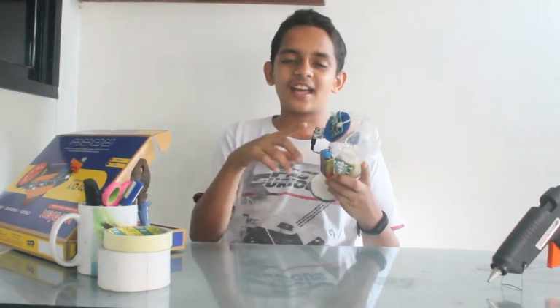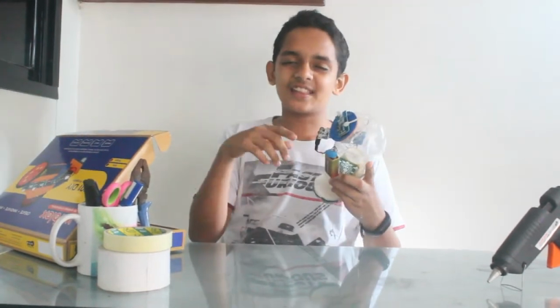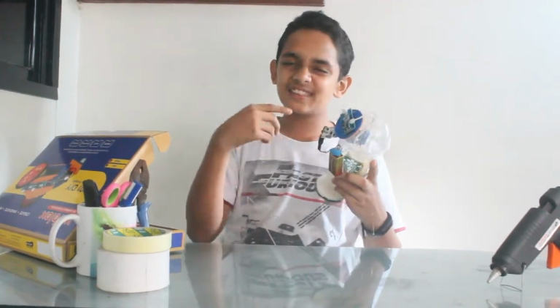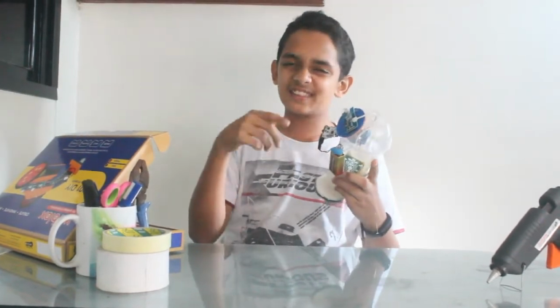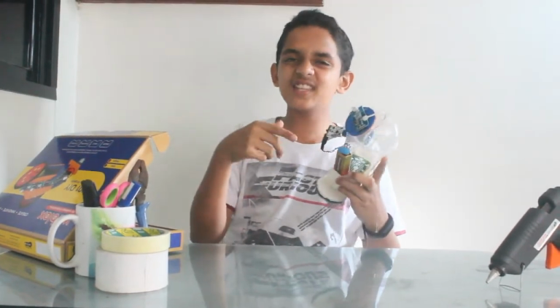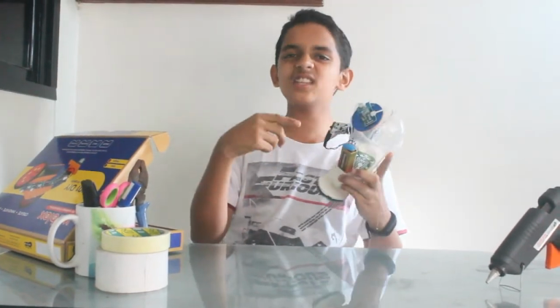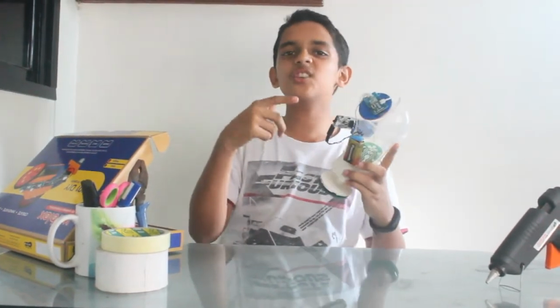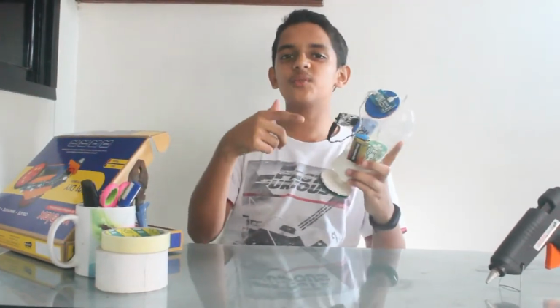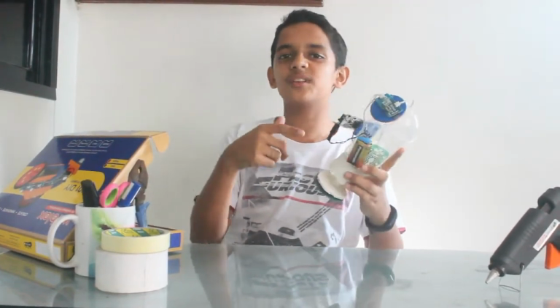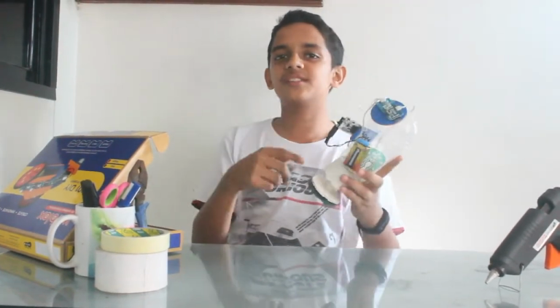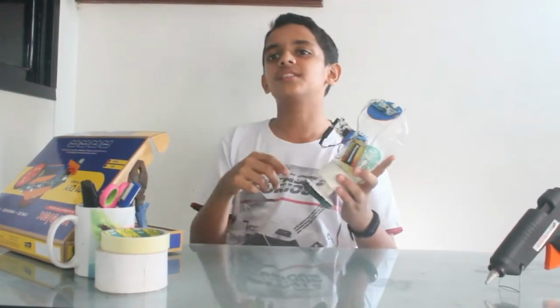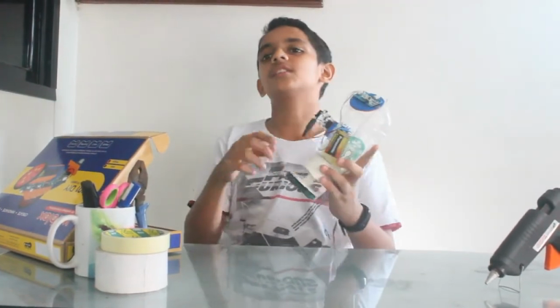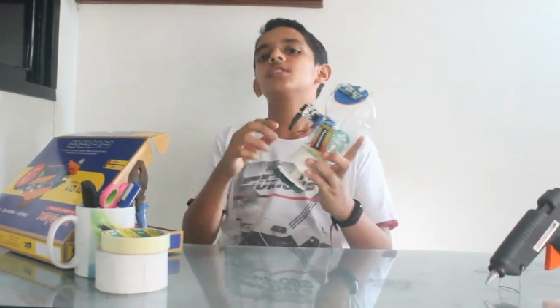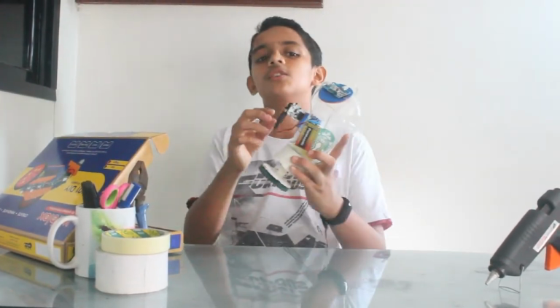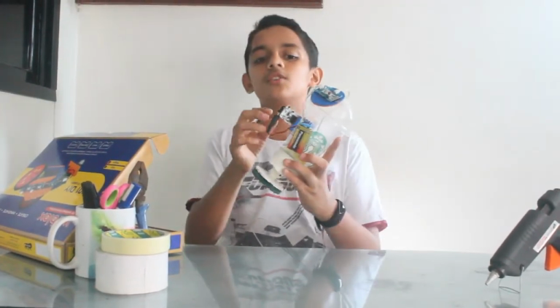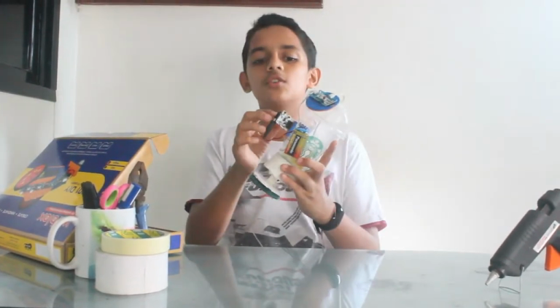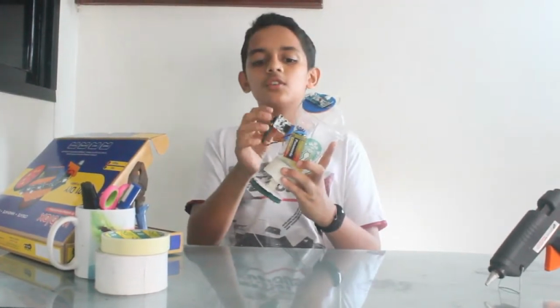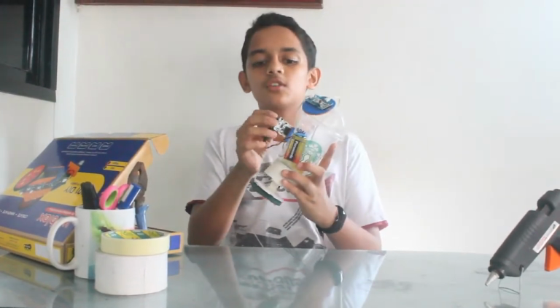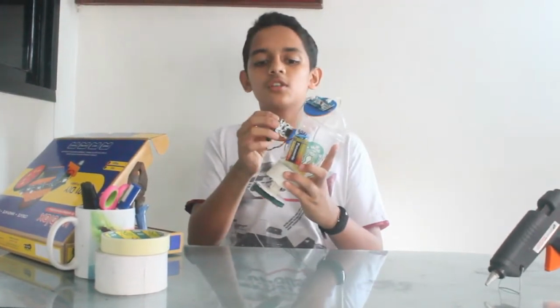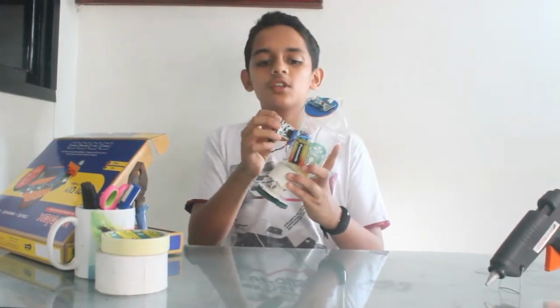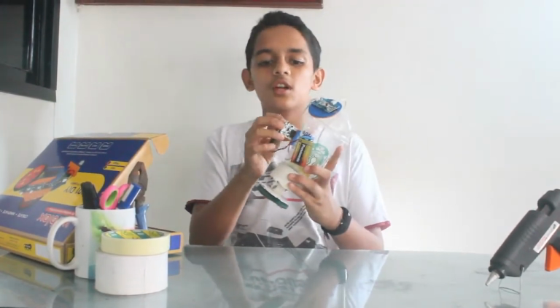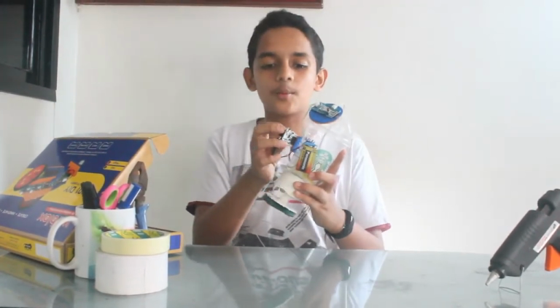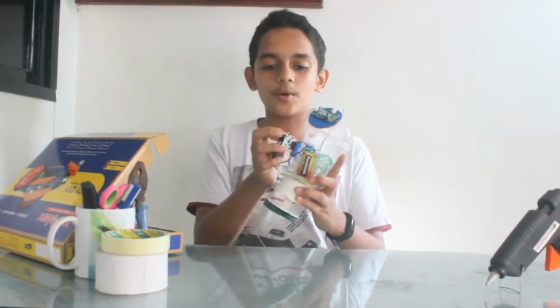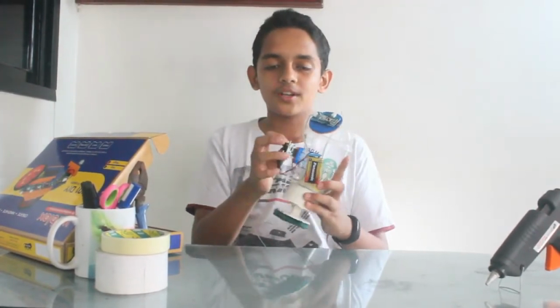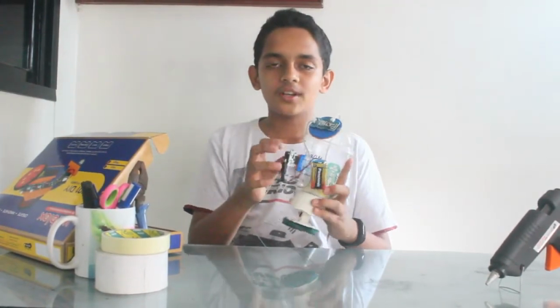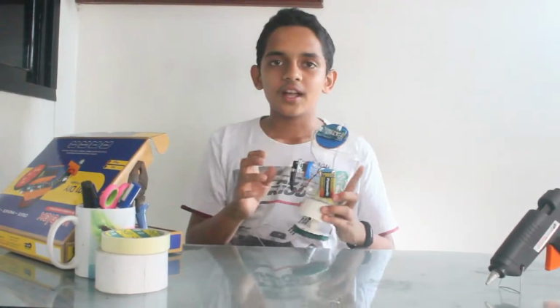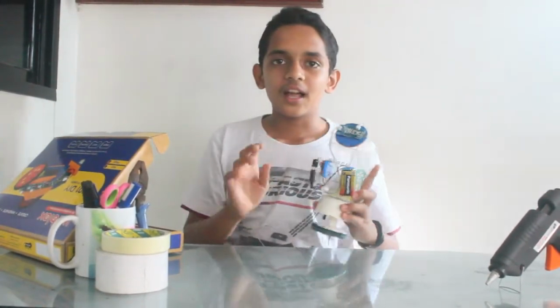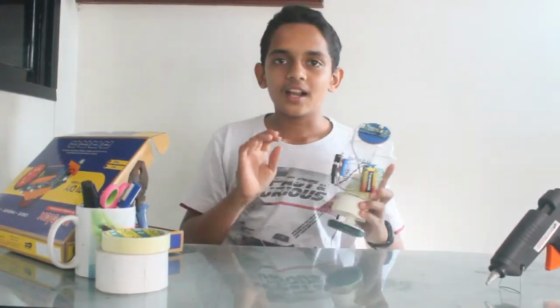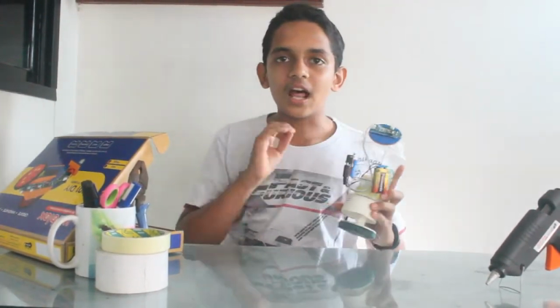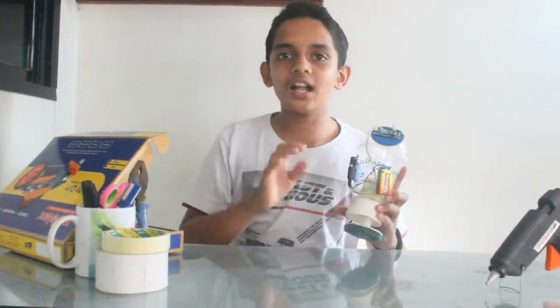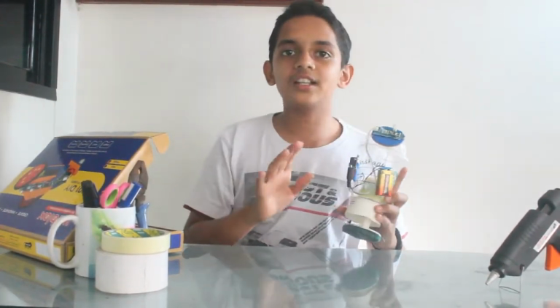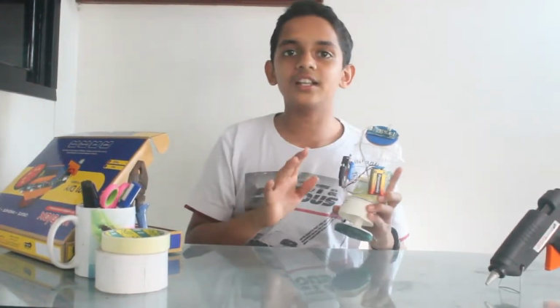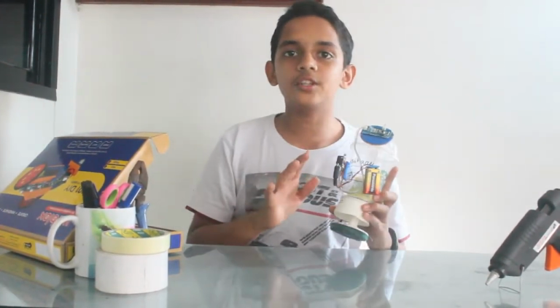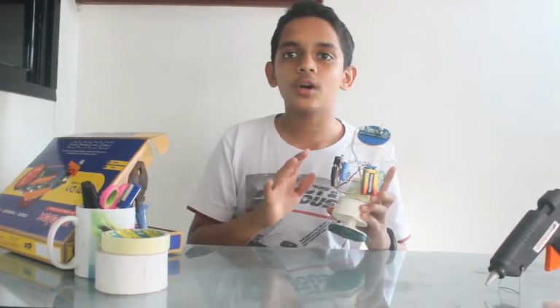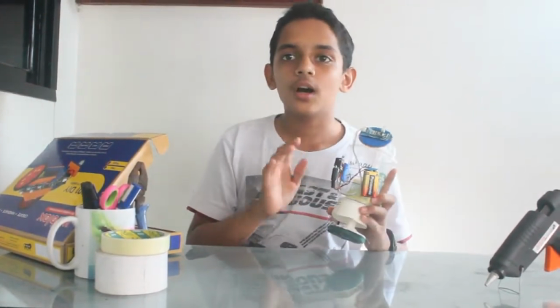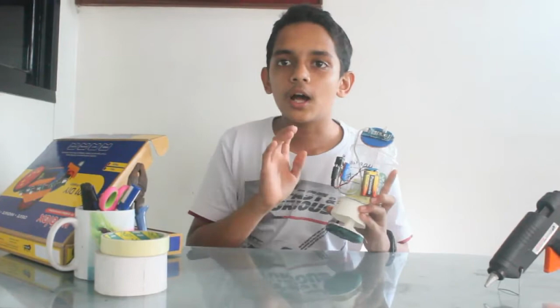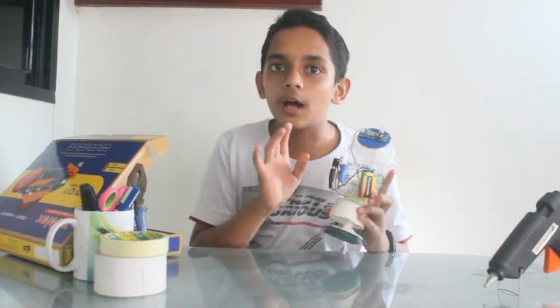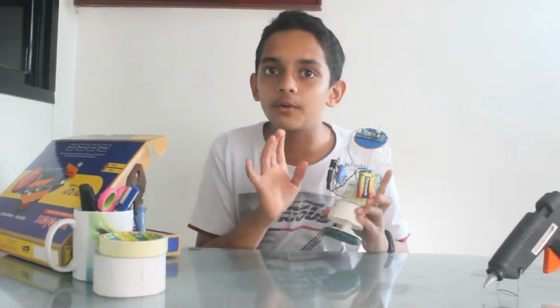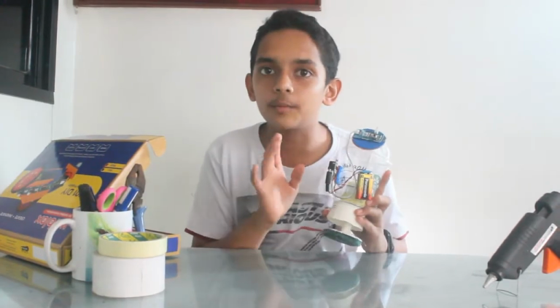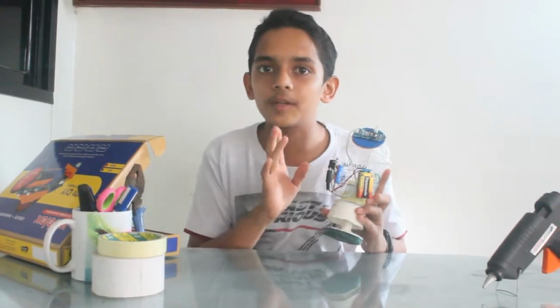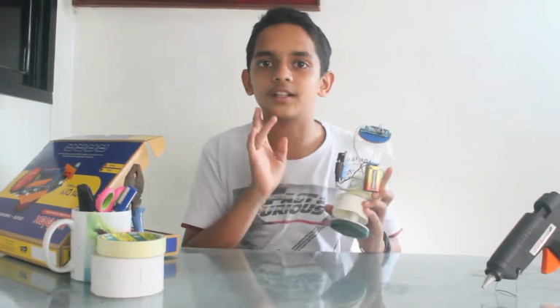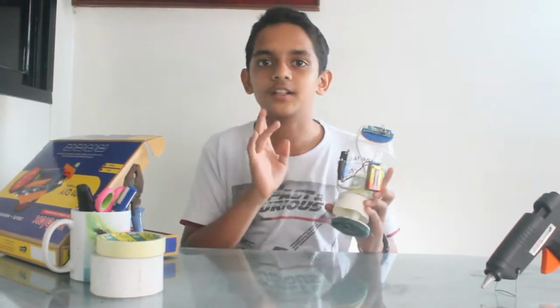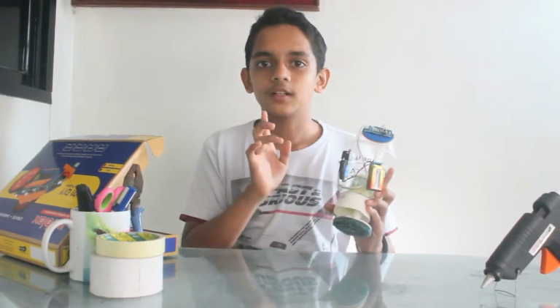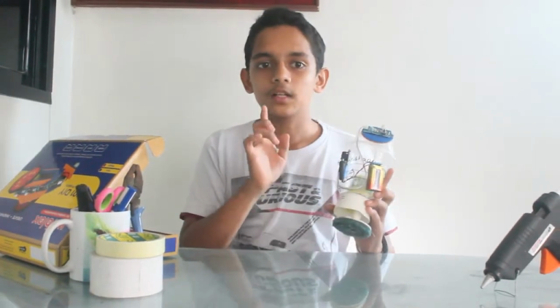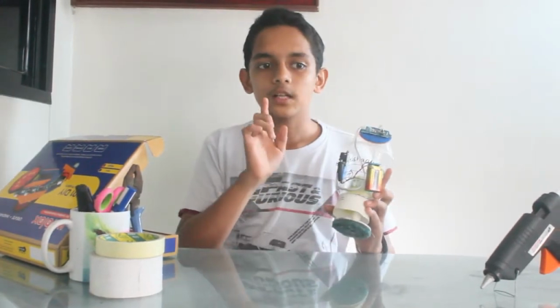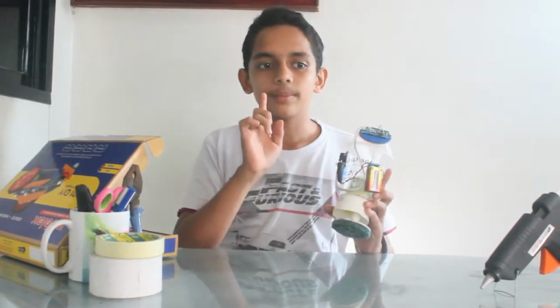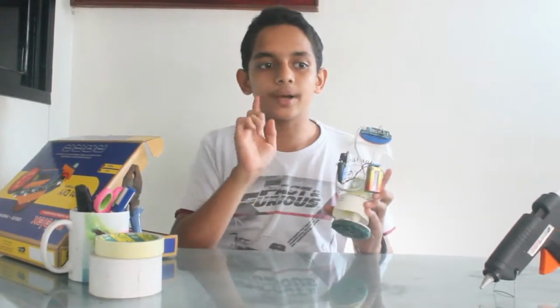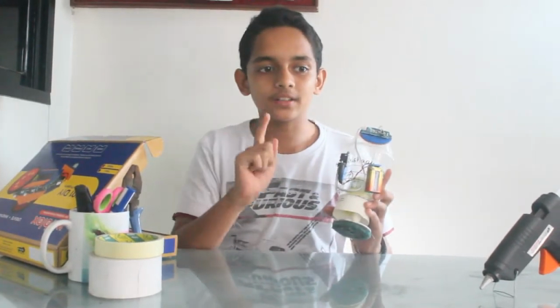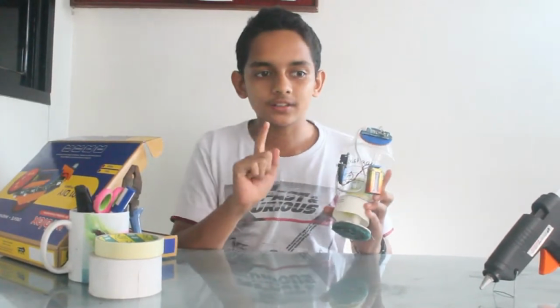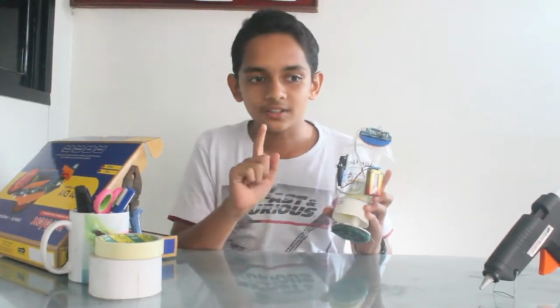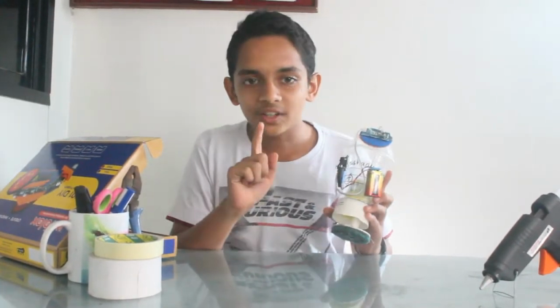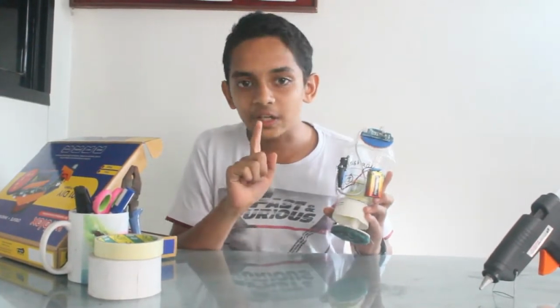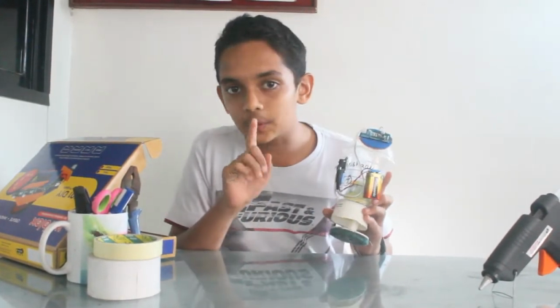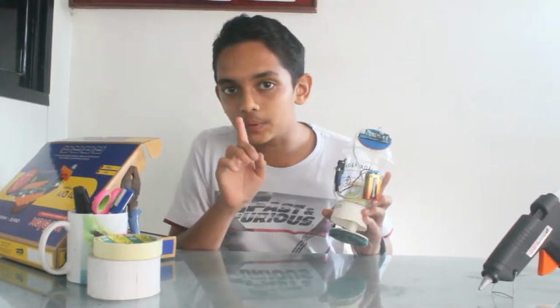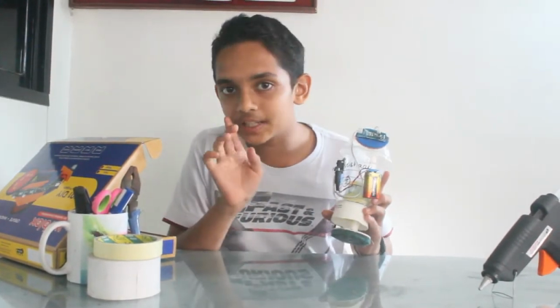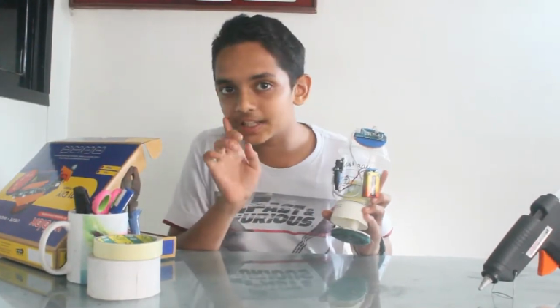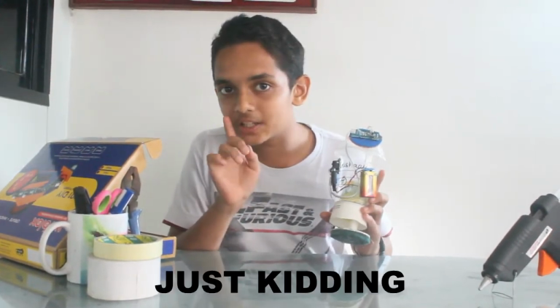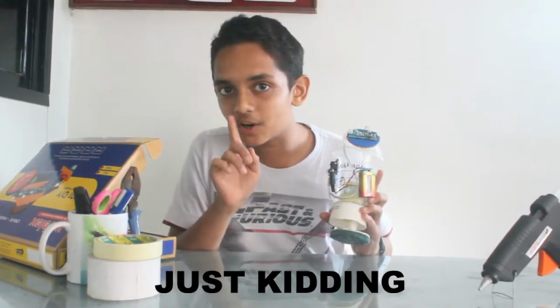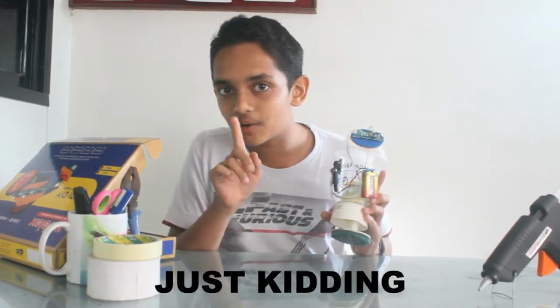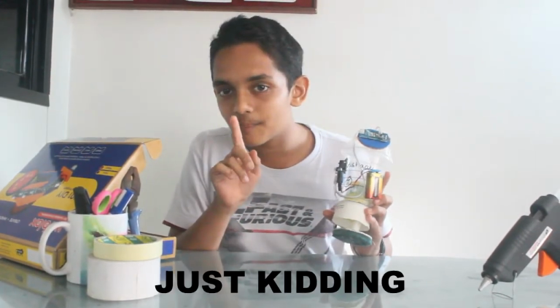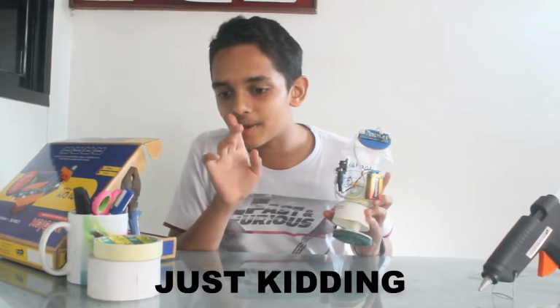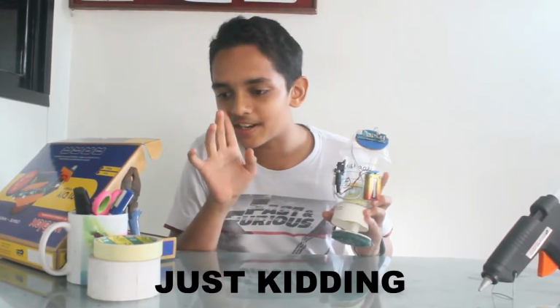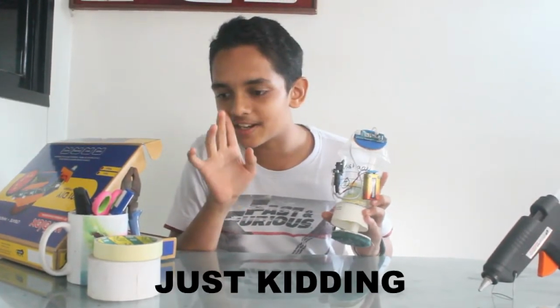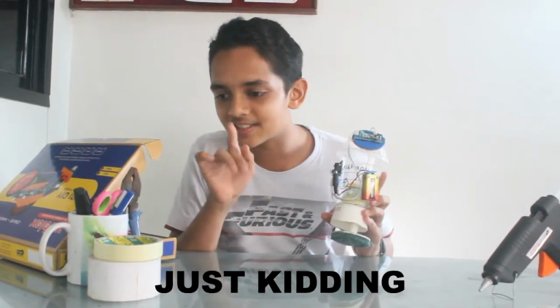I think you will. So come on, I'll tell you how to make it. But don't tell your parents.